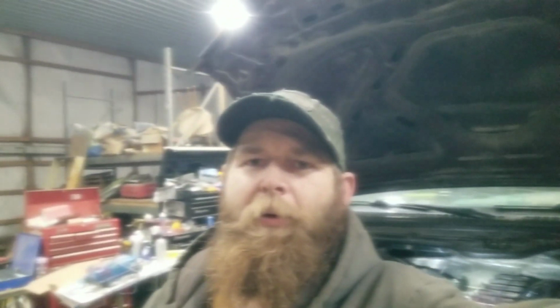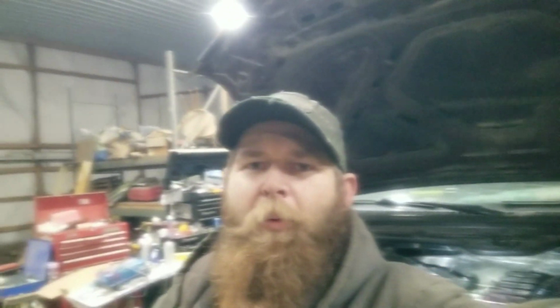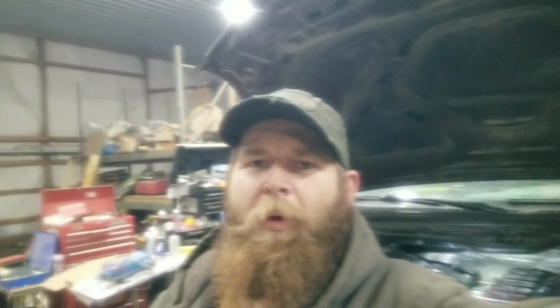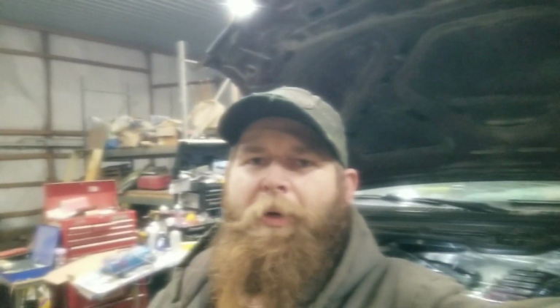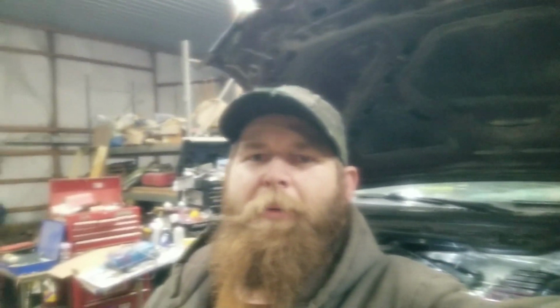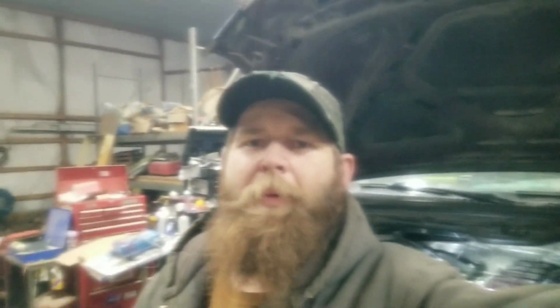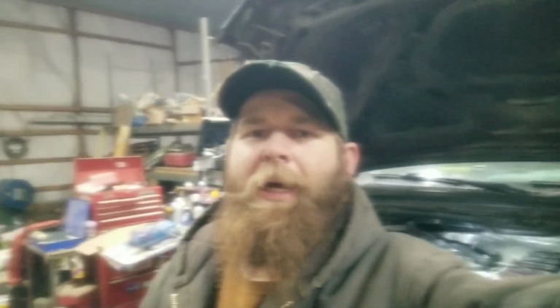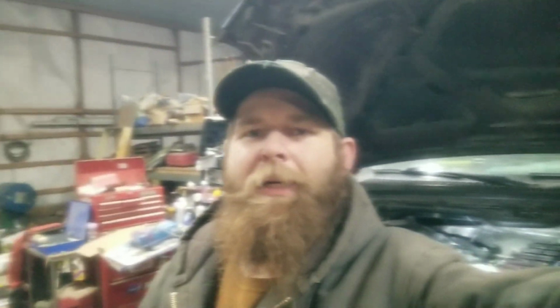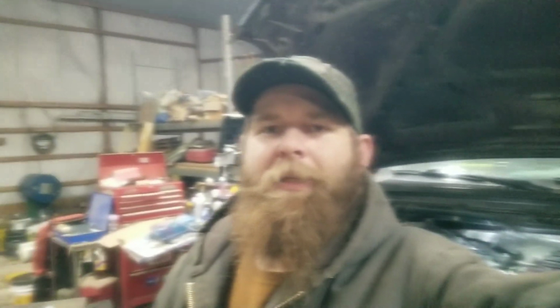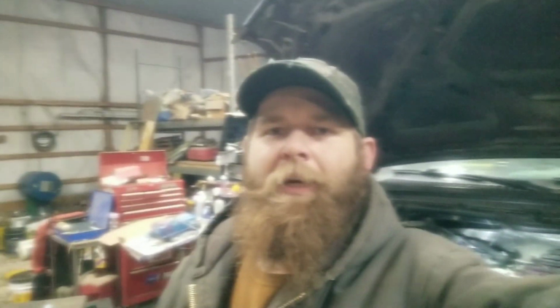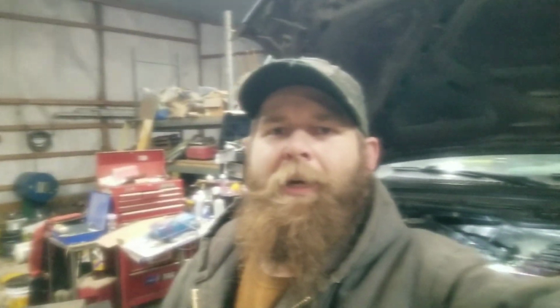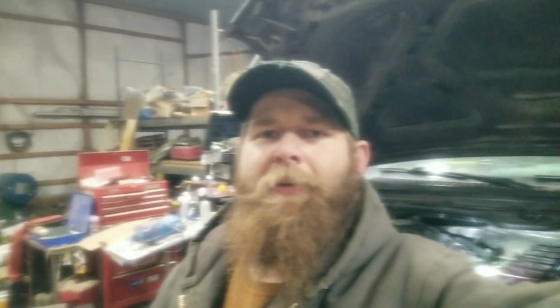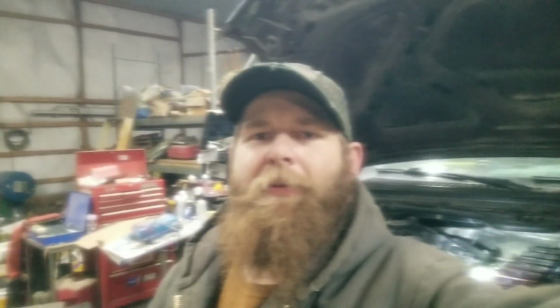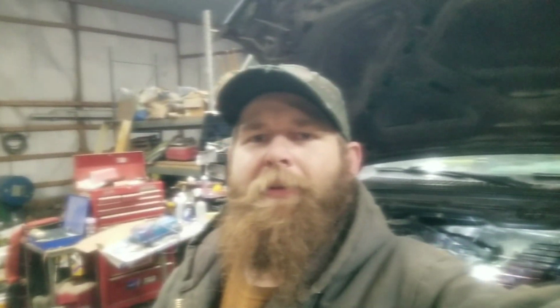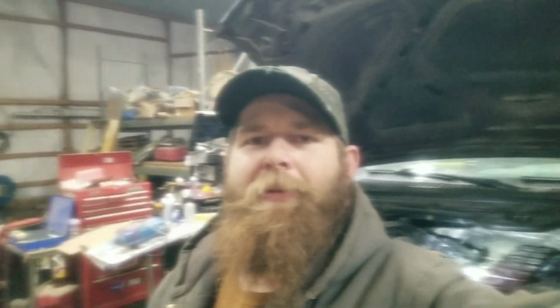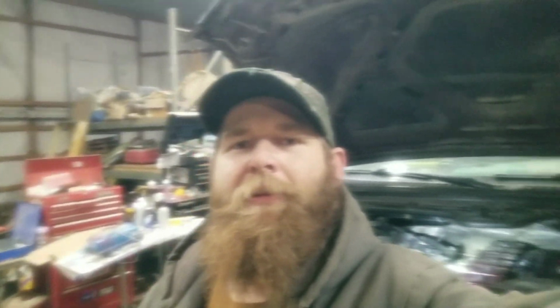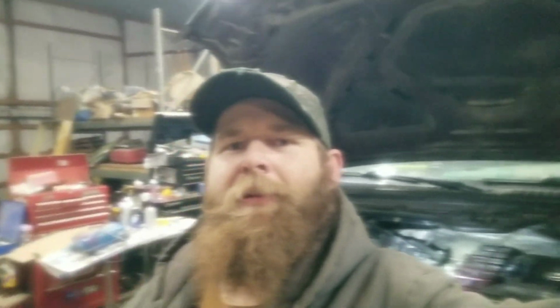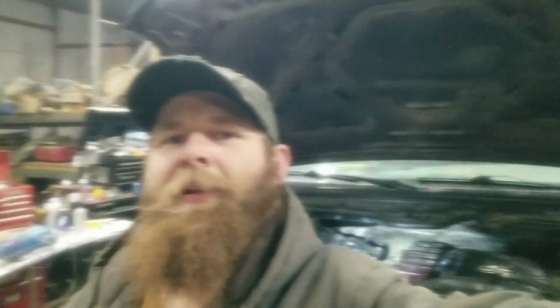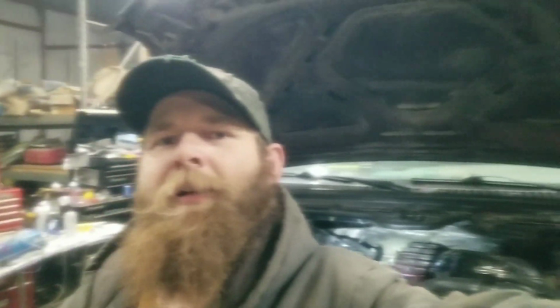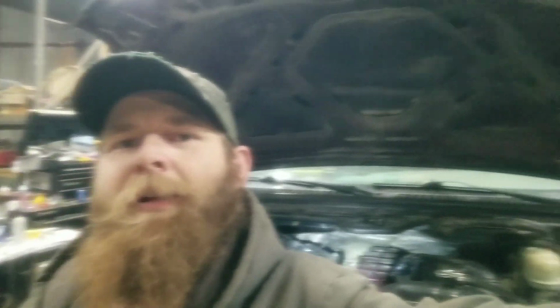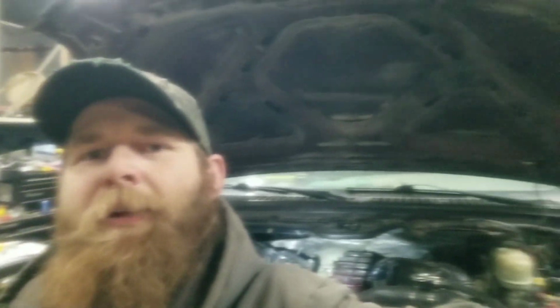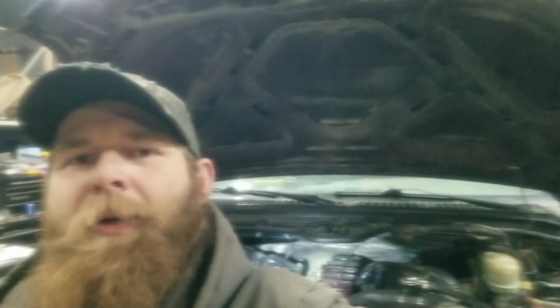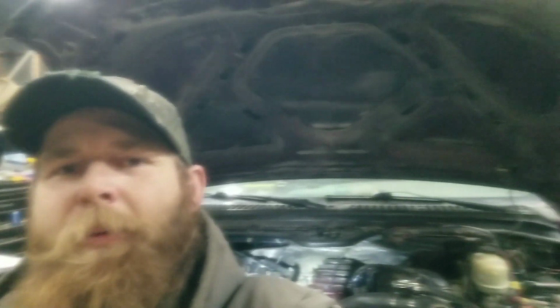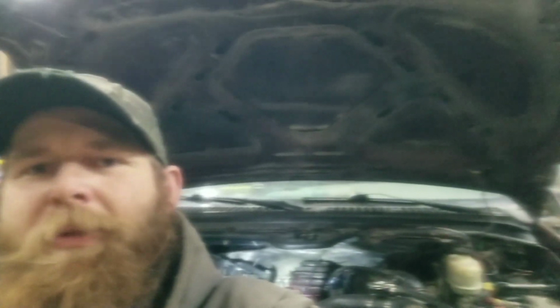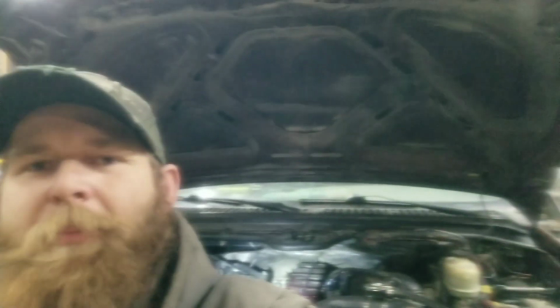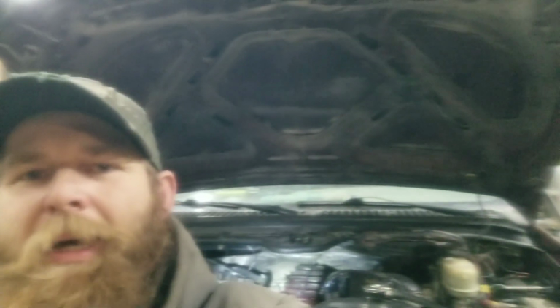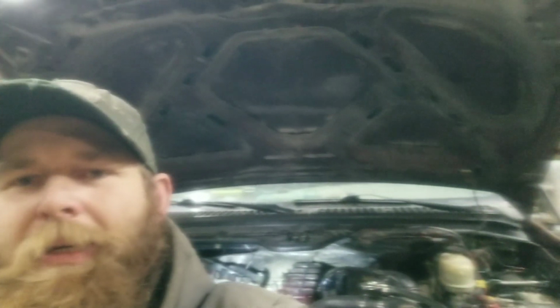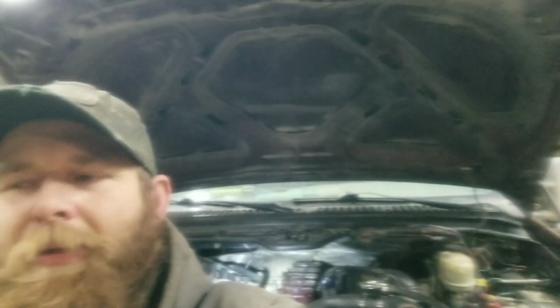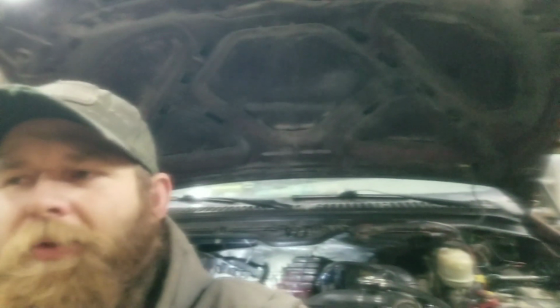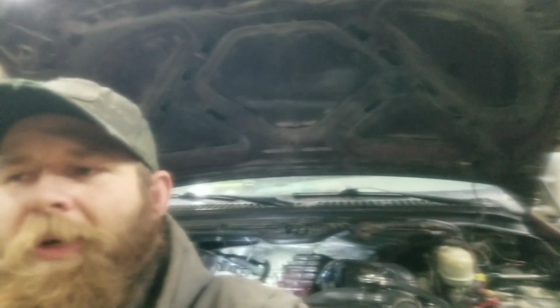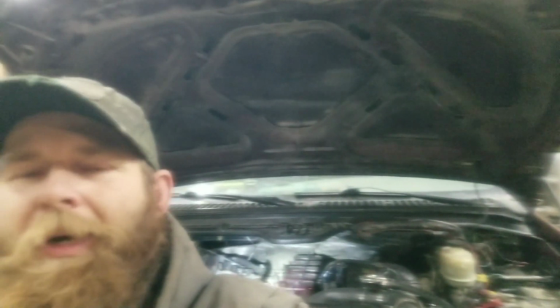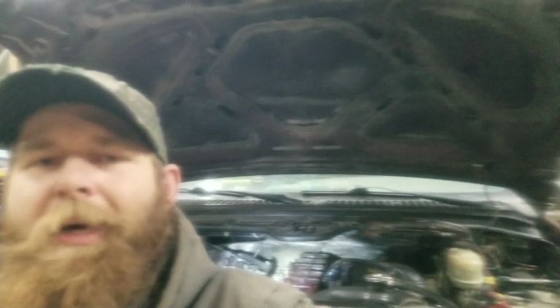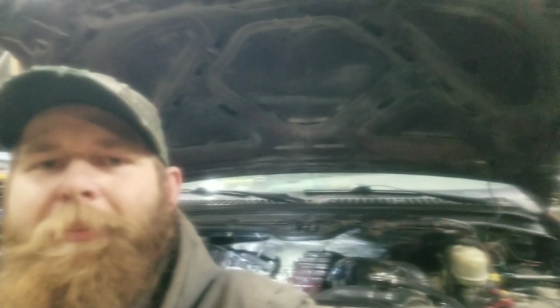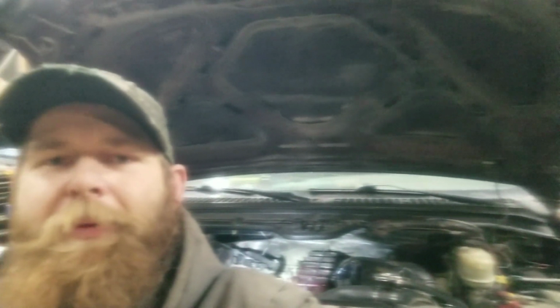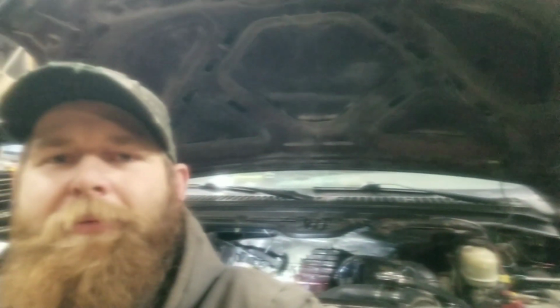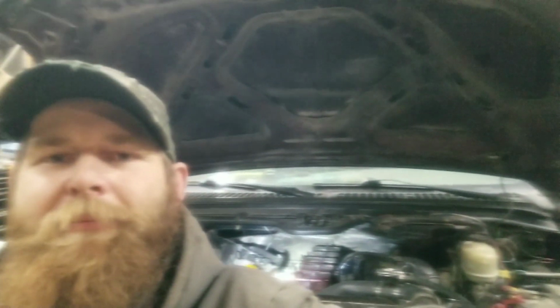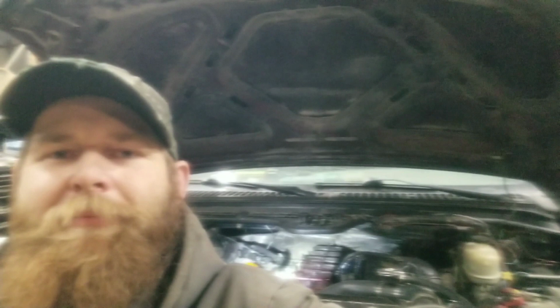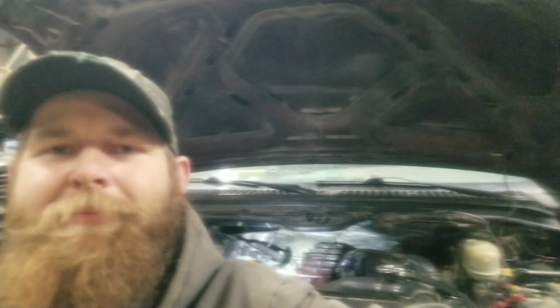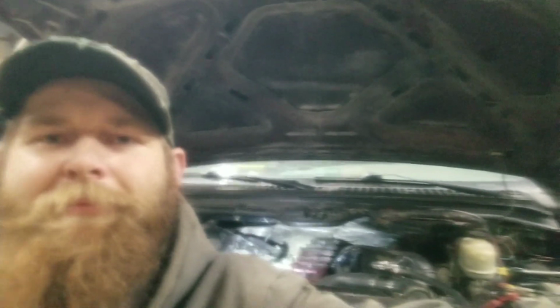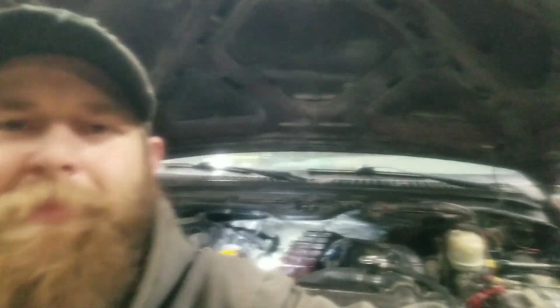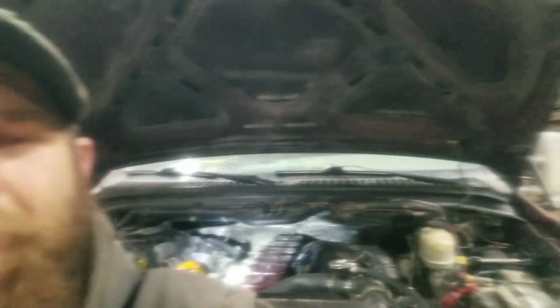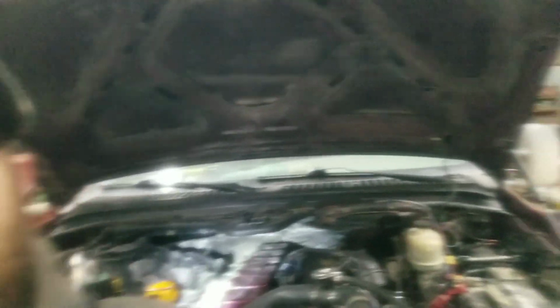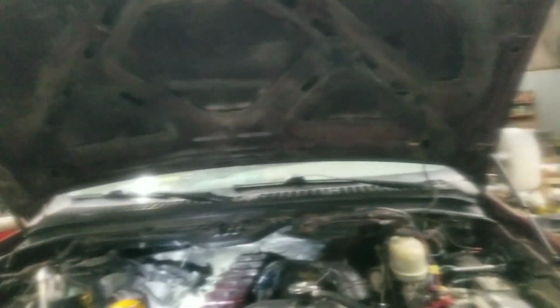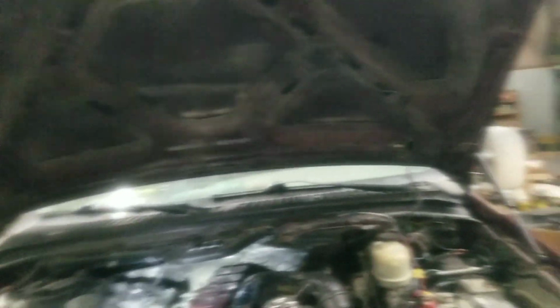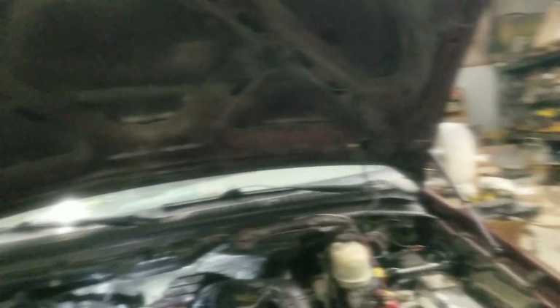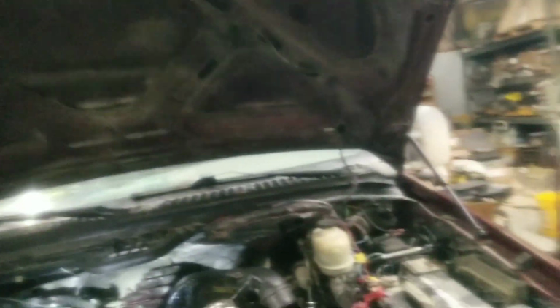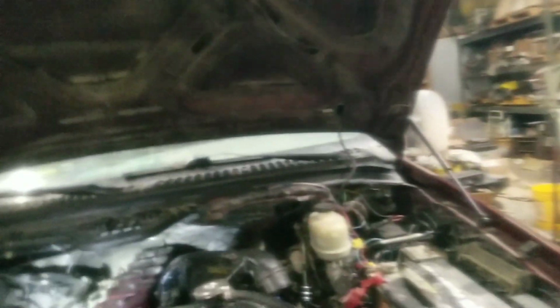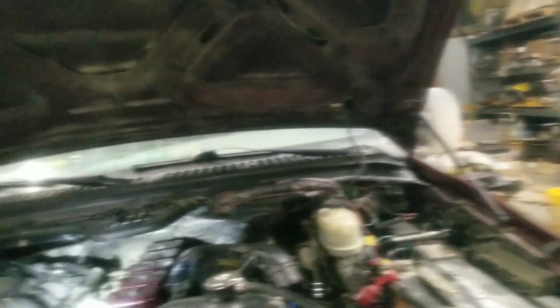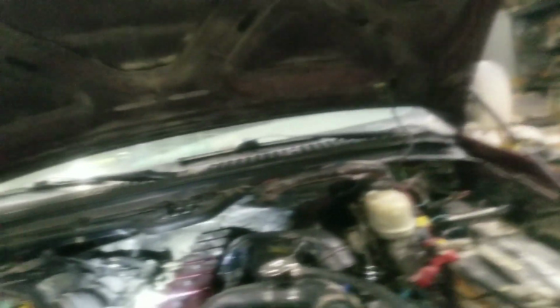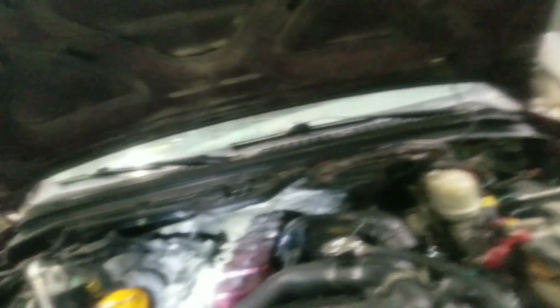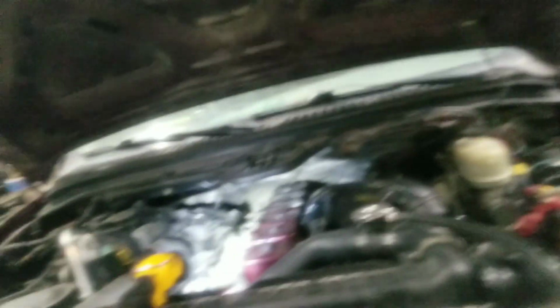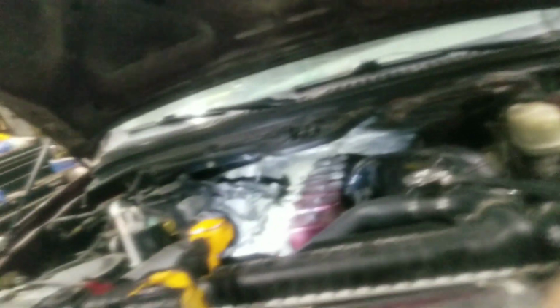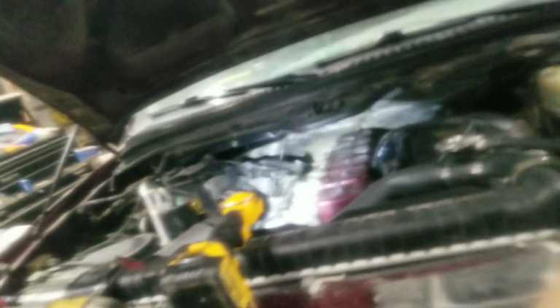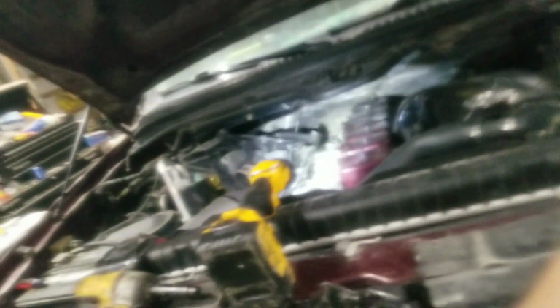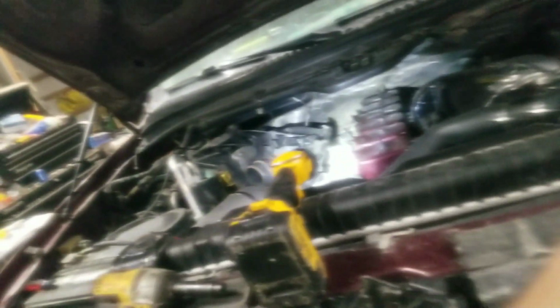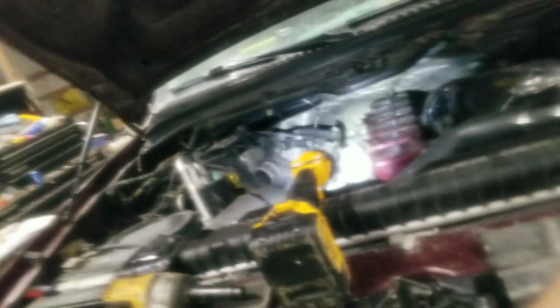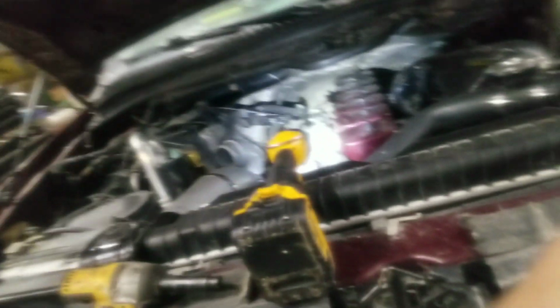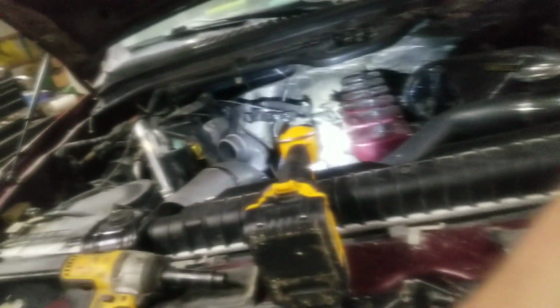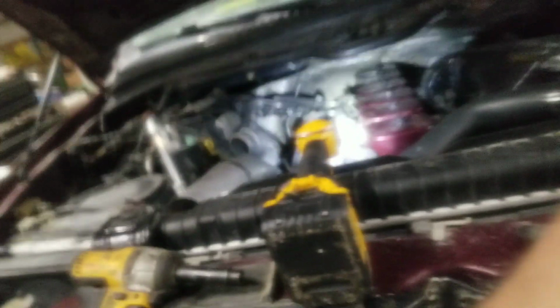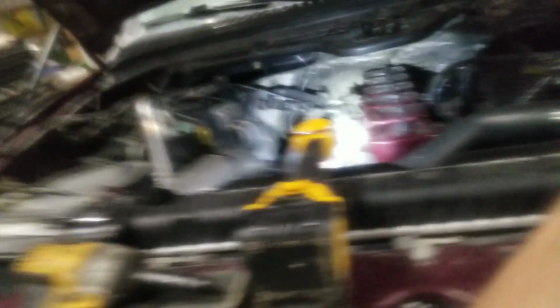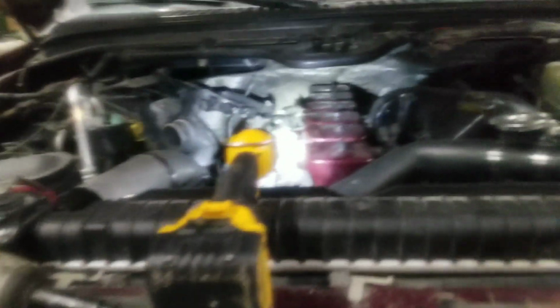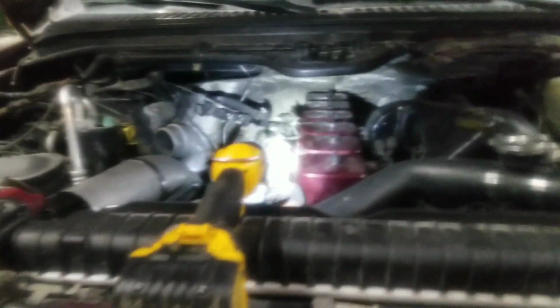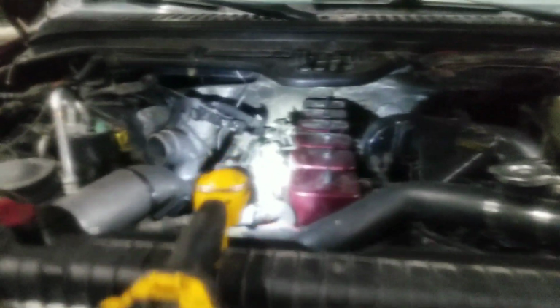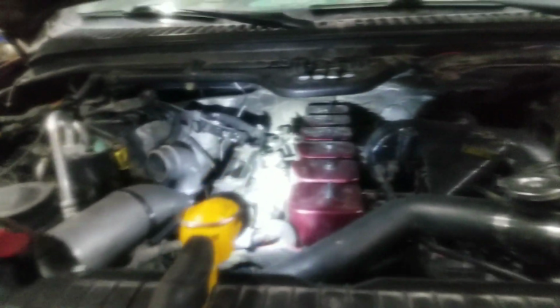Welcome back guys. Look what's back in the shop. Yeah, I'm not too impressed either.